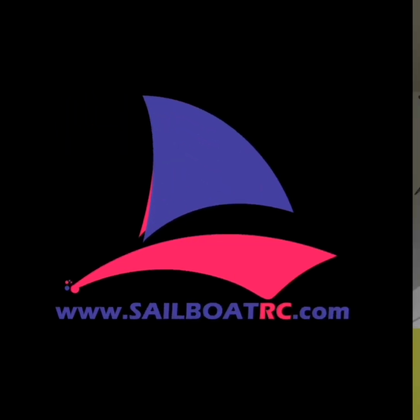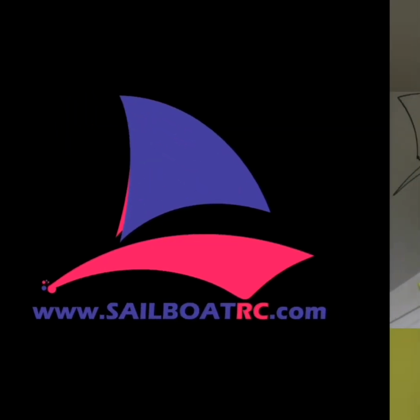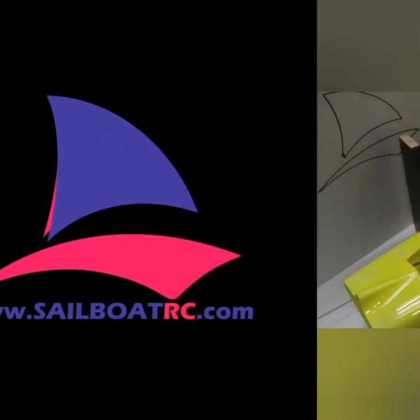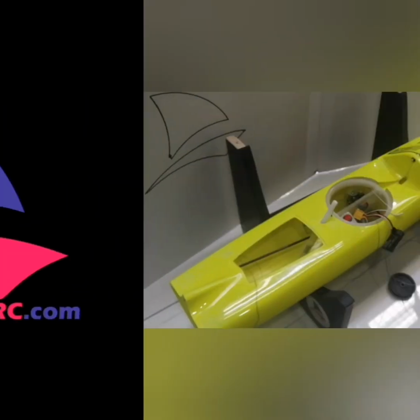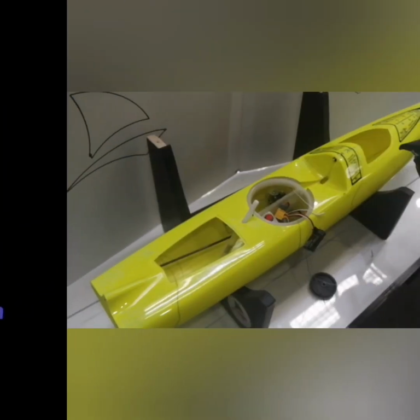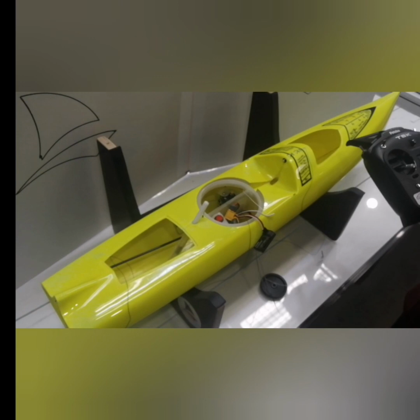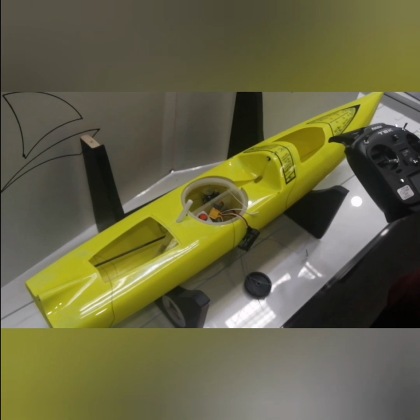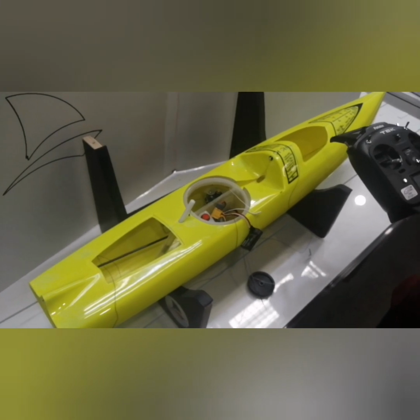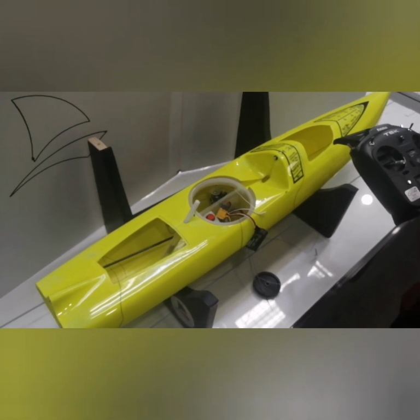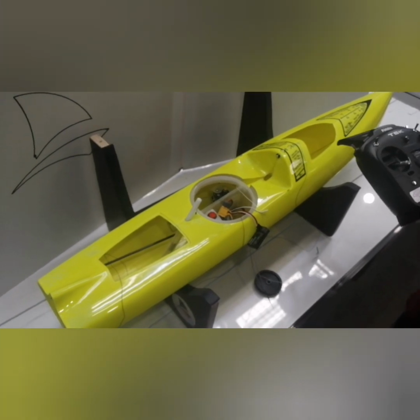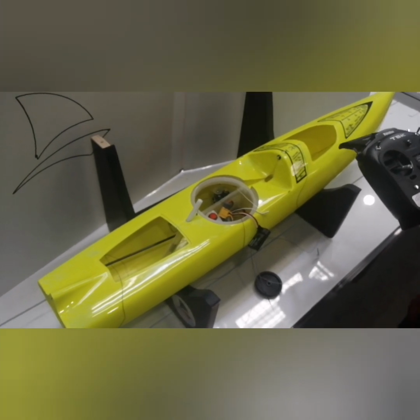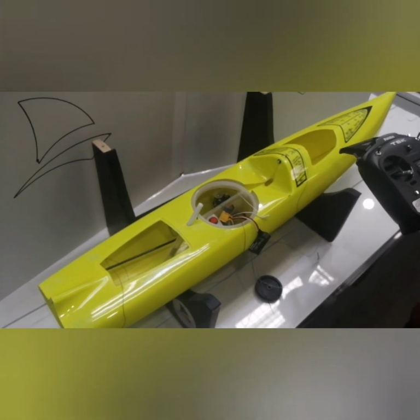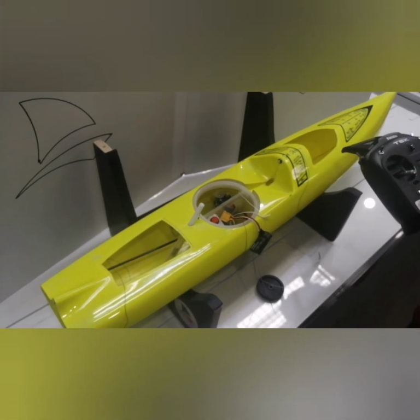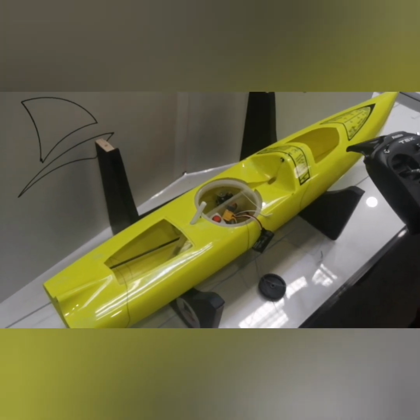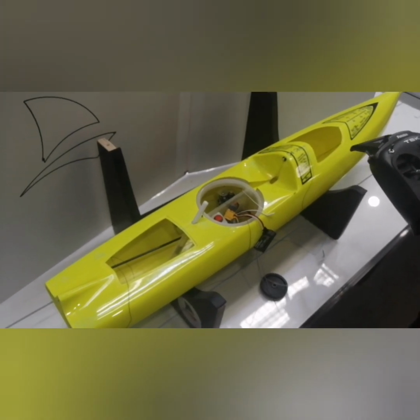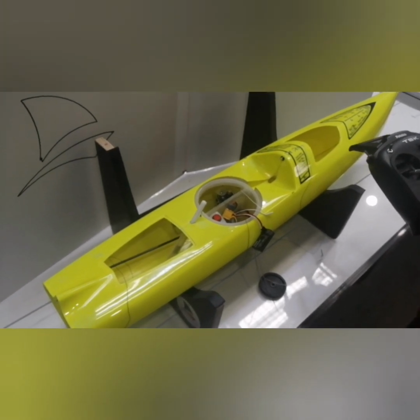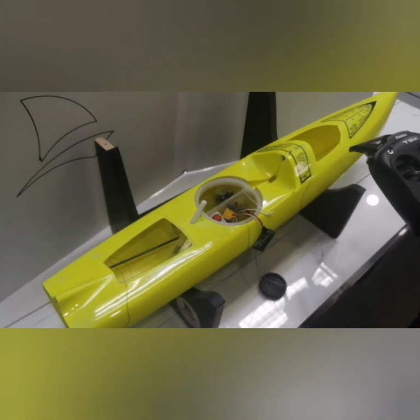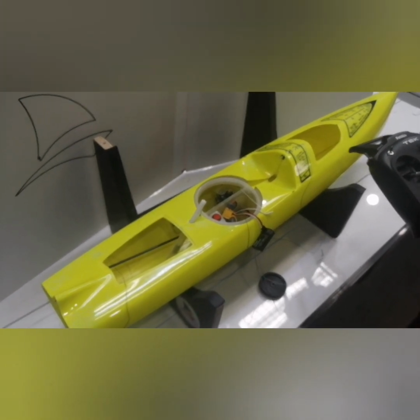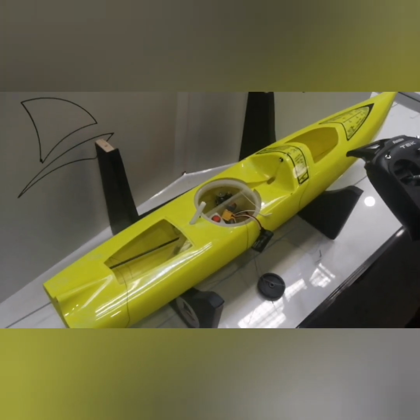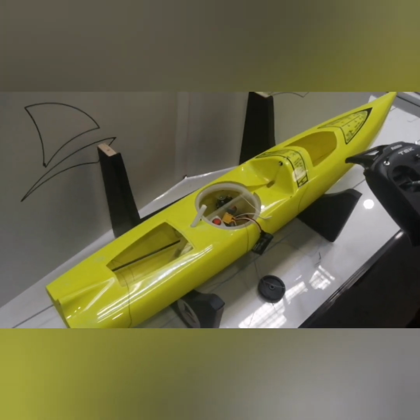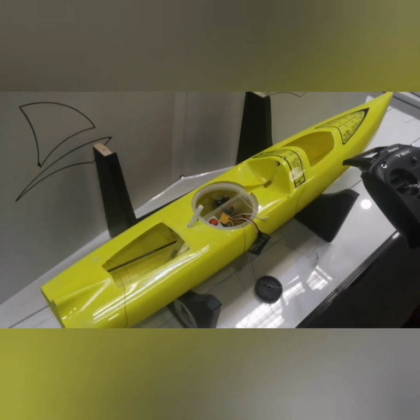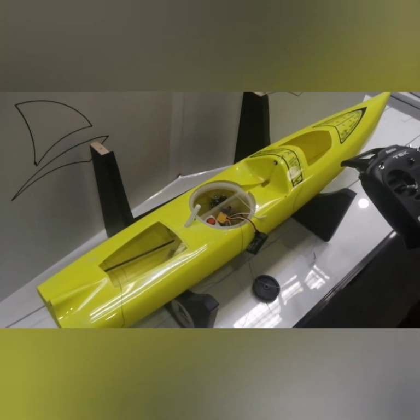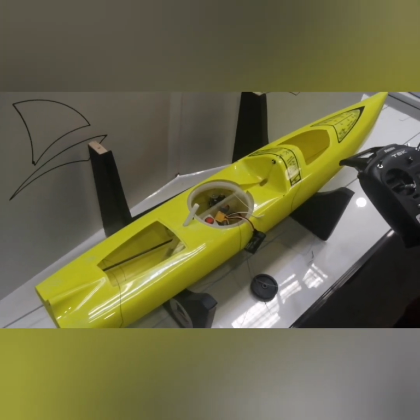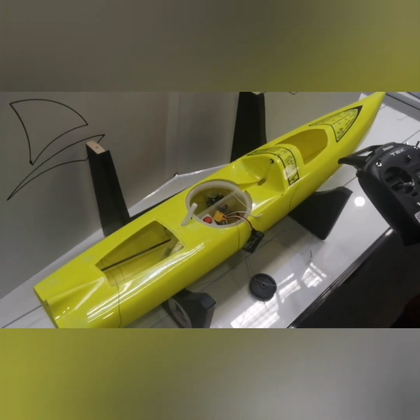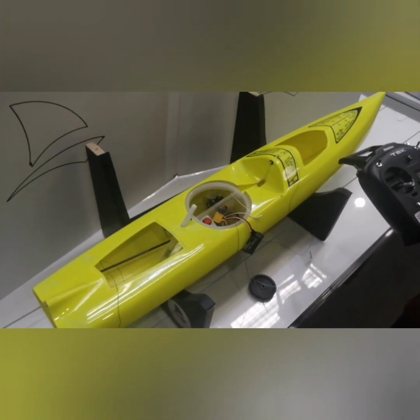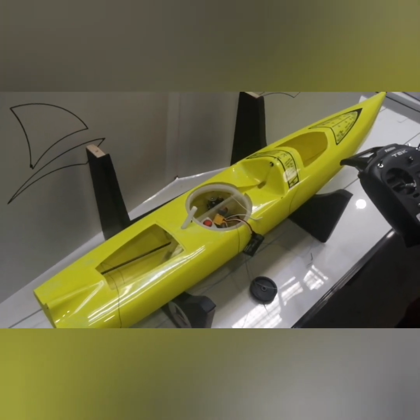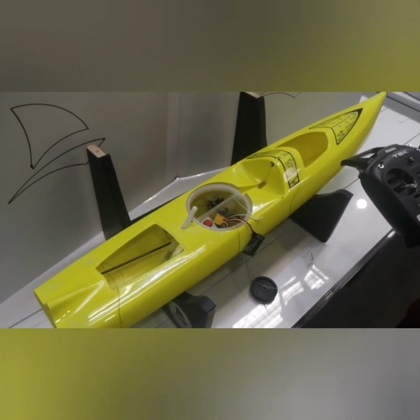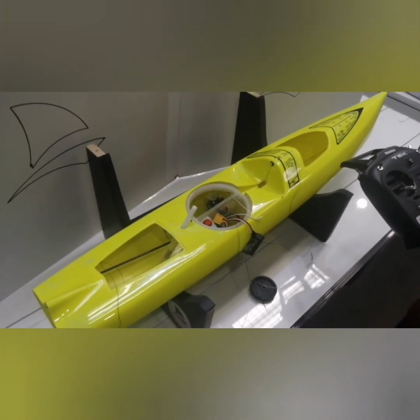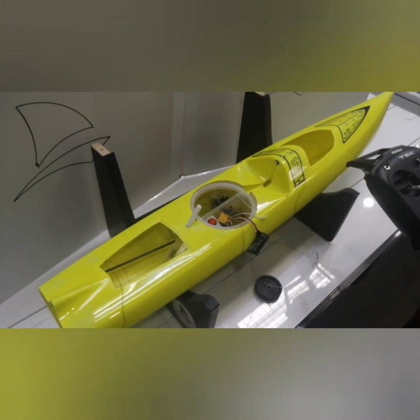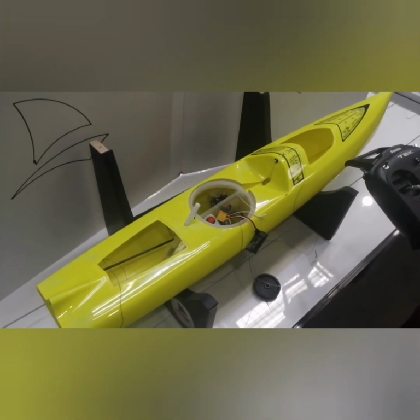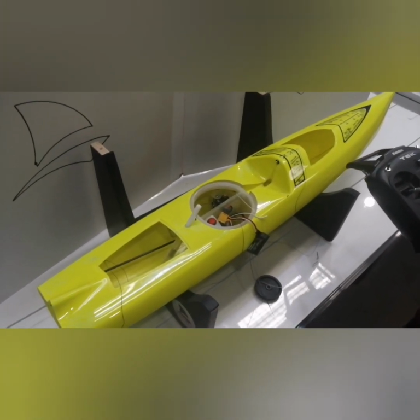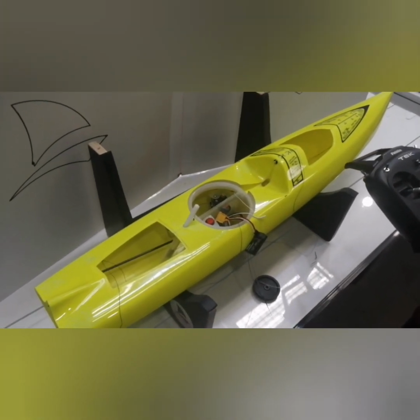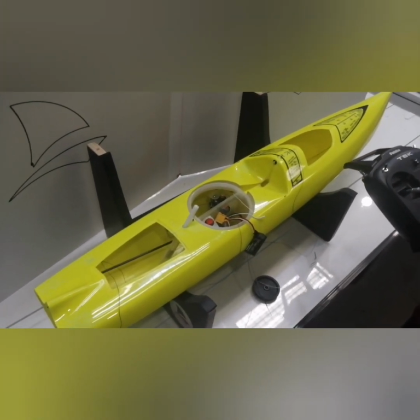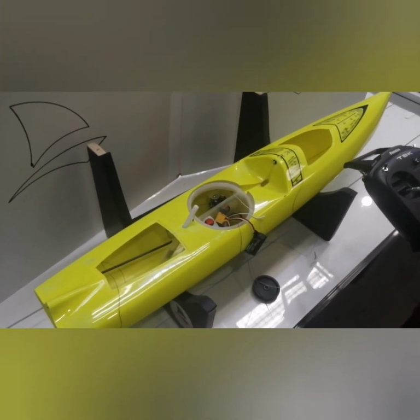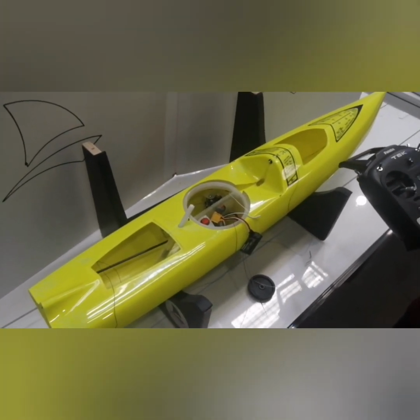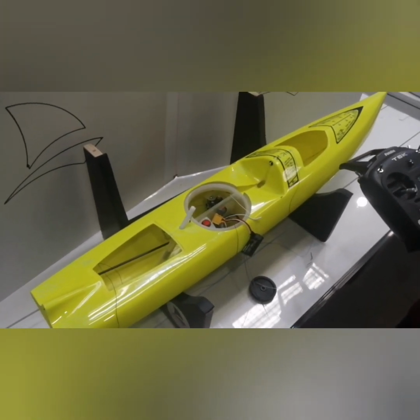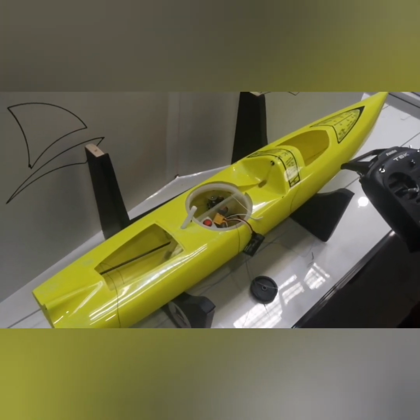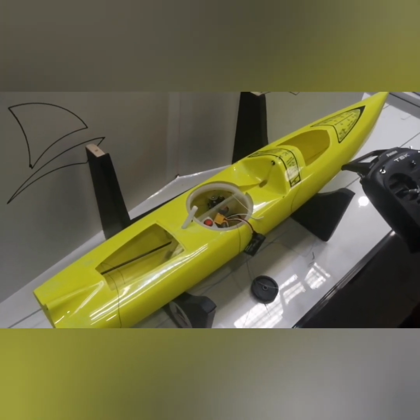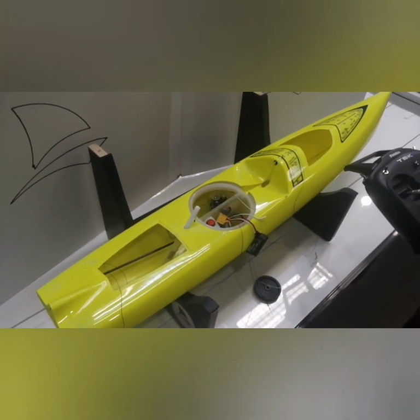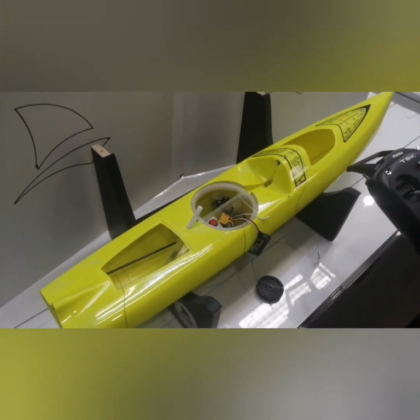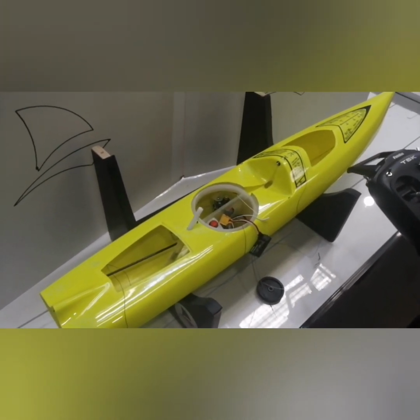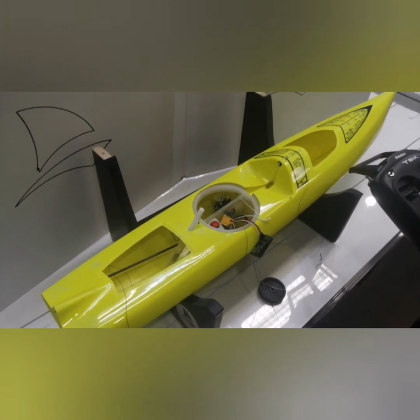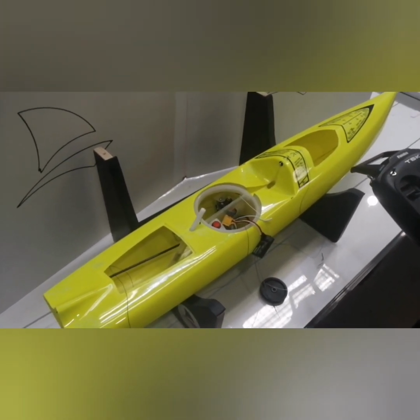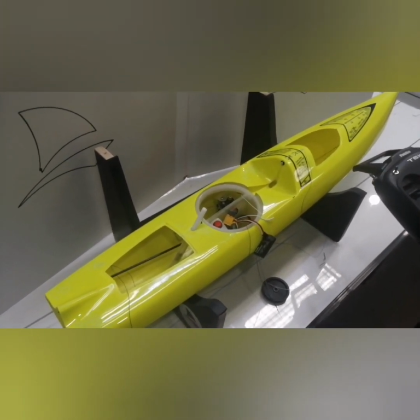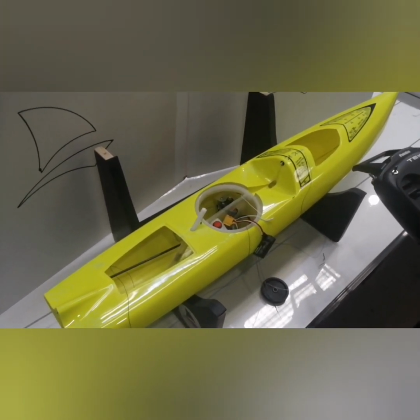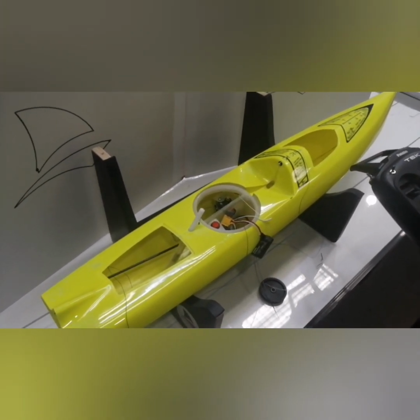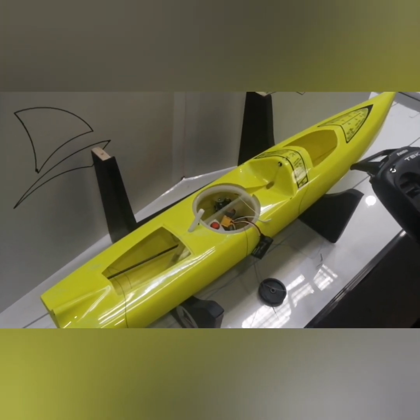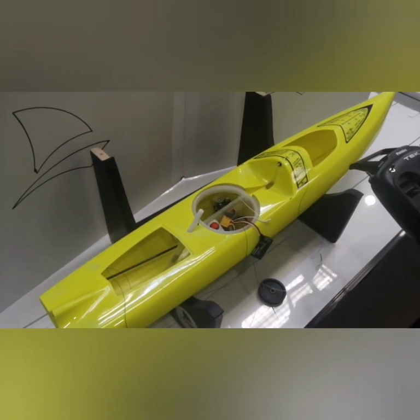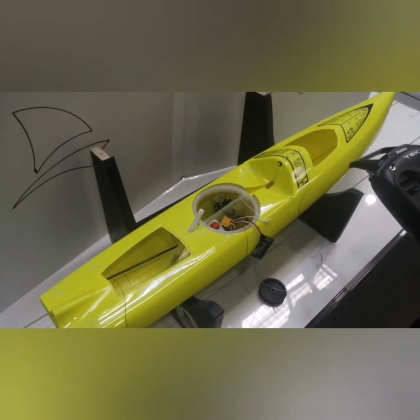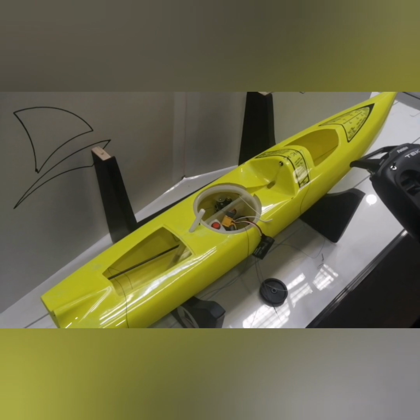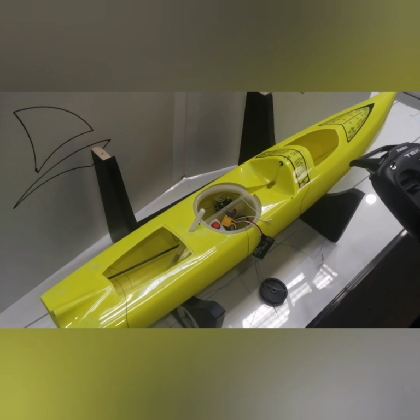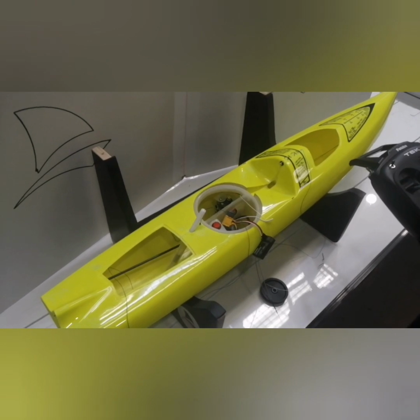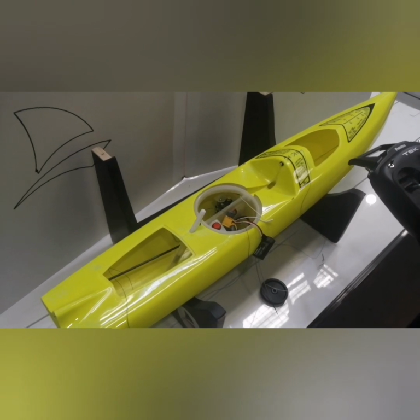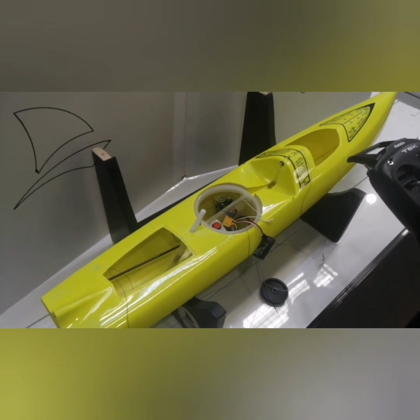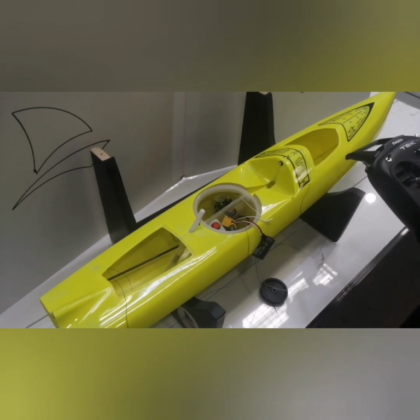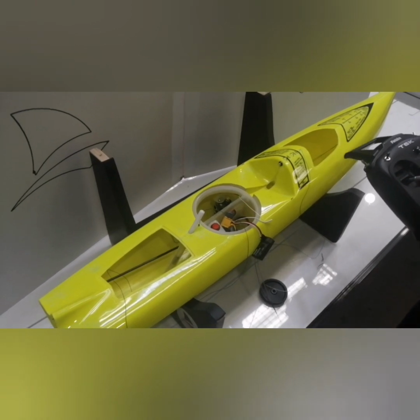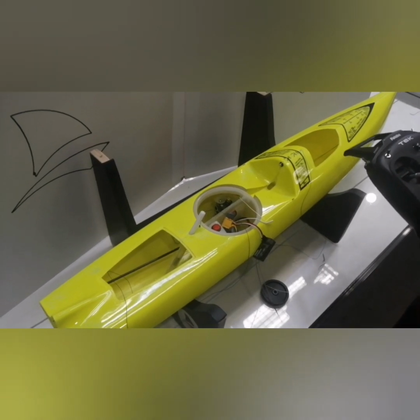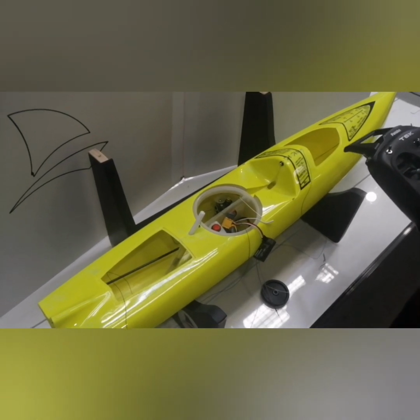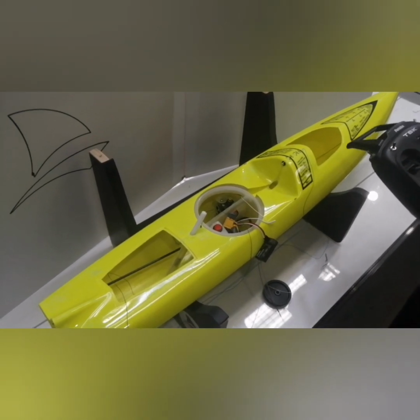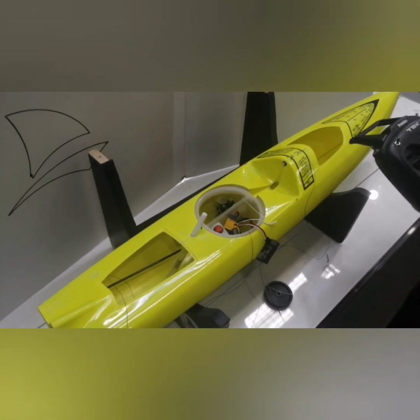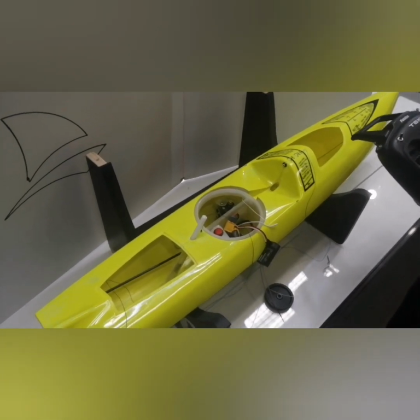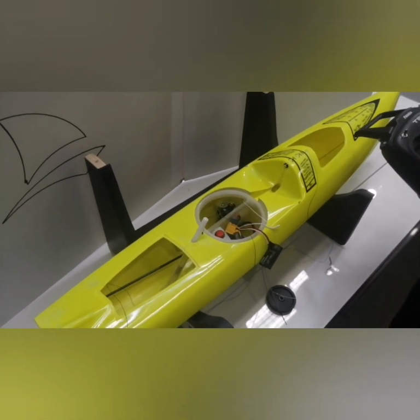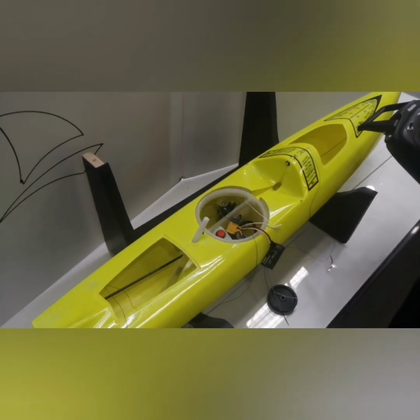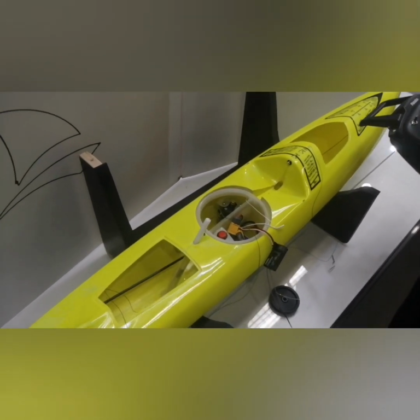Winch and drum setup for K2. Greetings everybody, this is a video where we will explain winch and drum setup for K2.